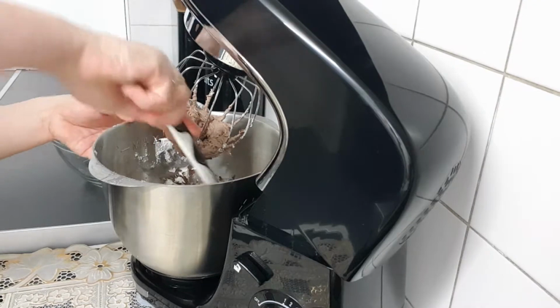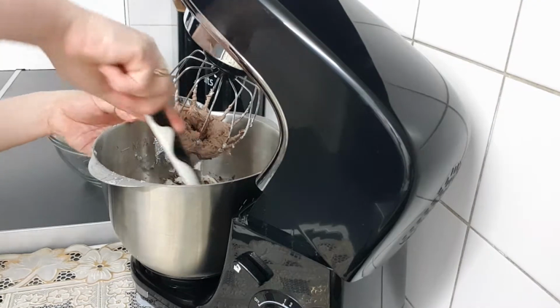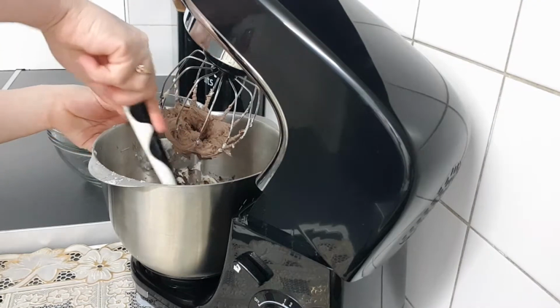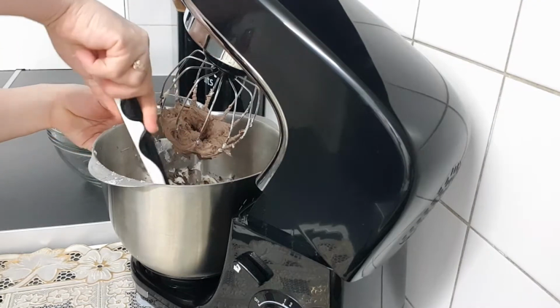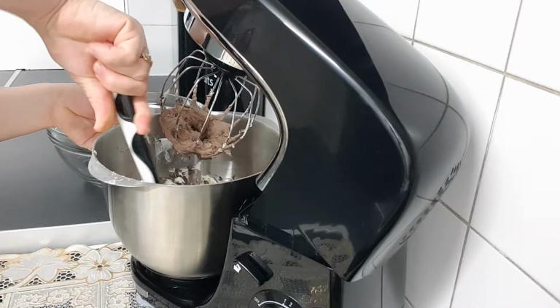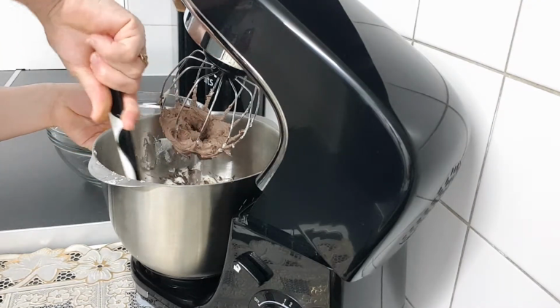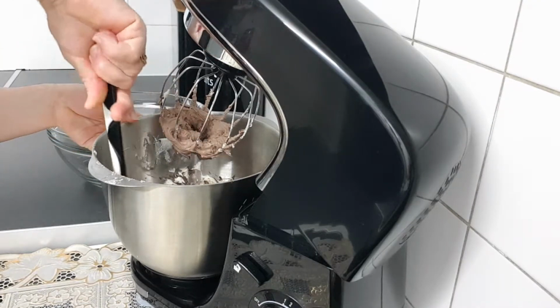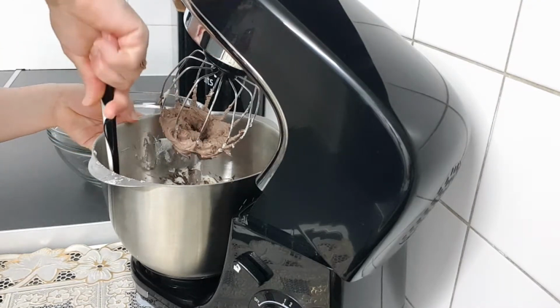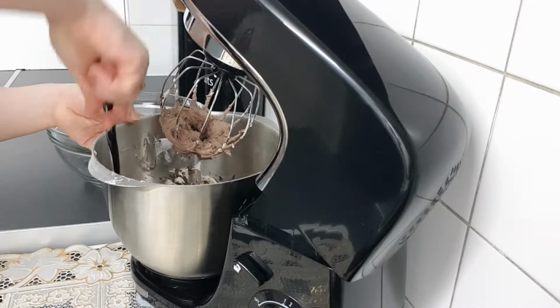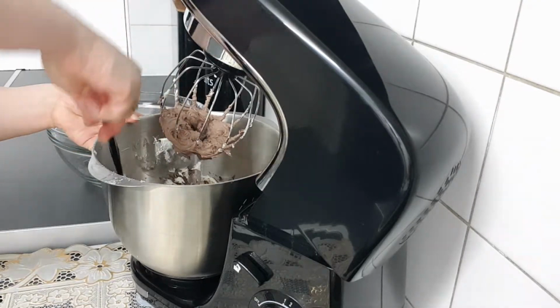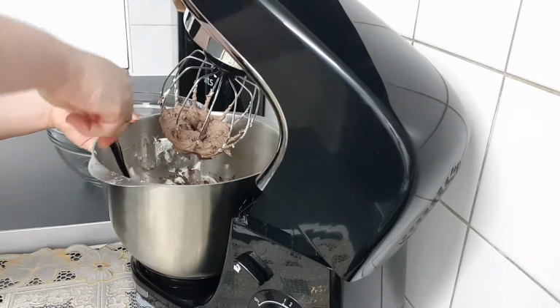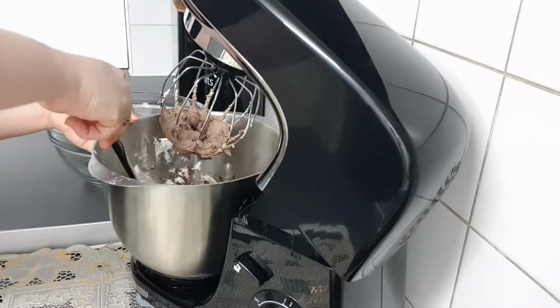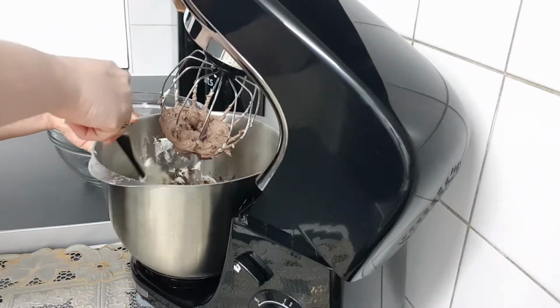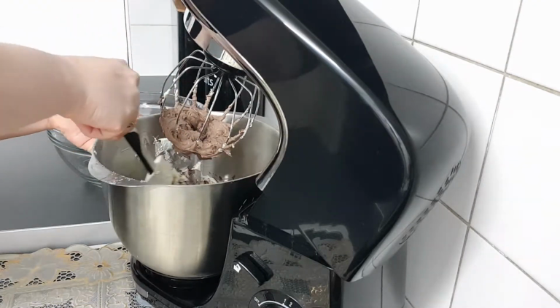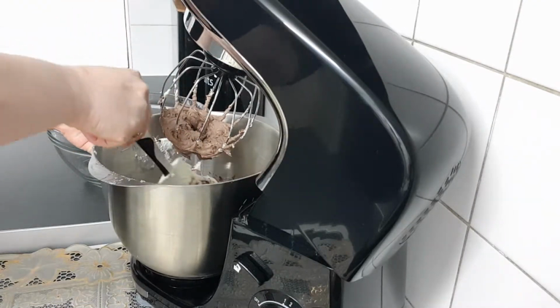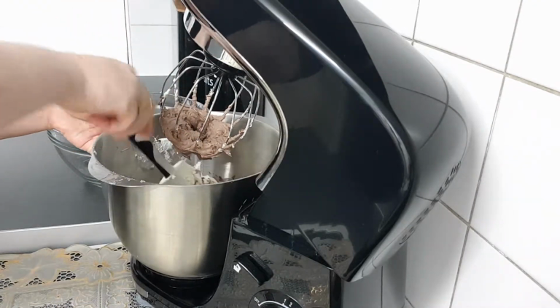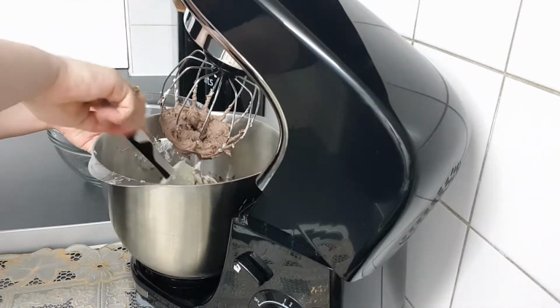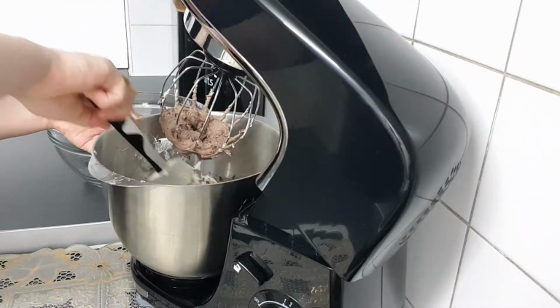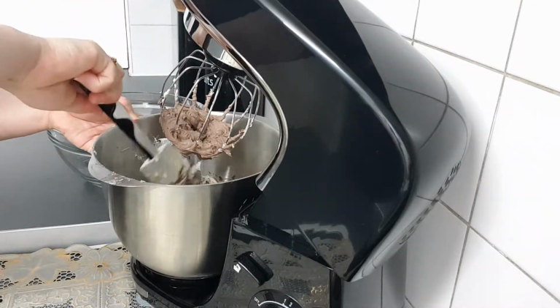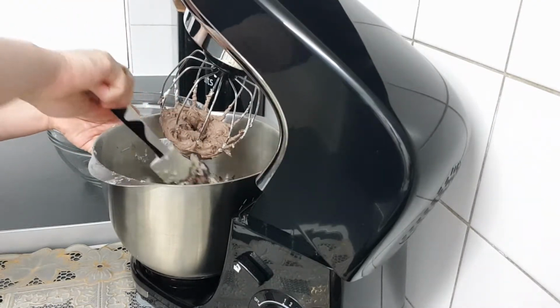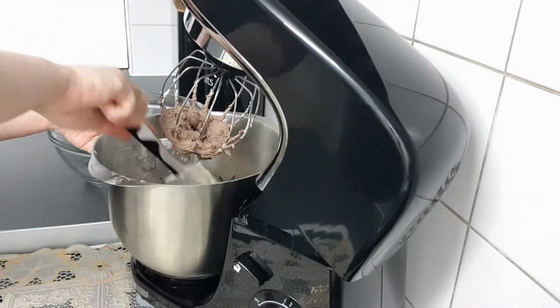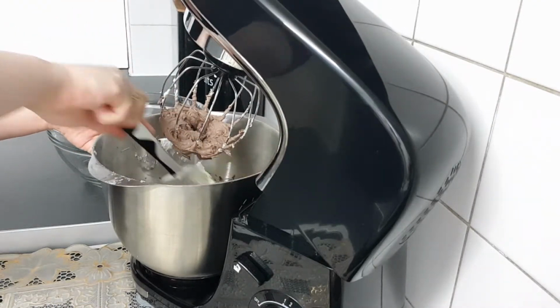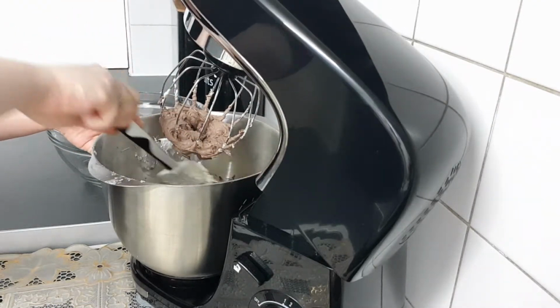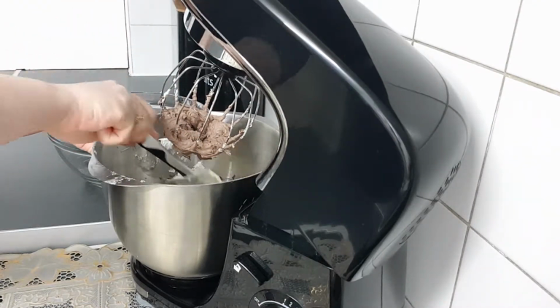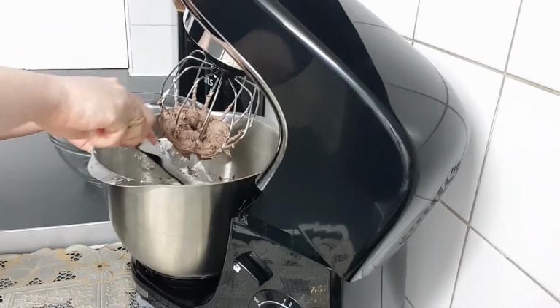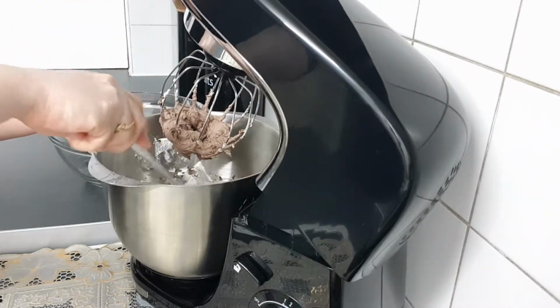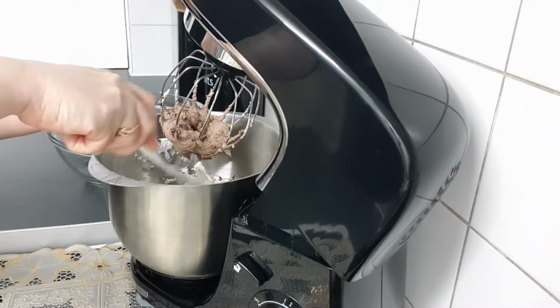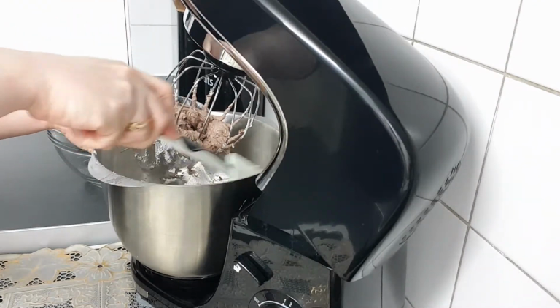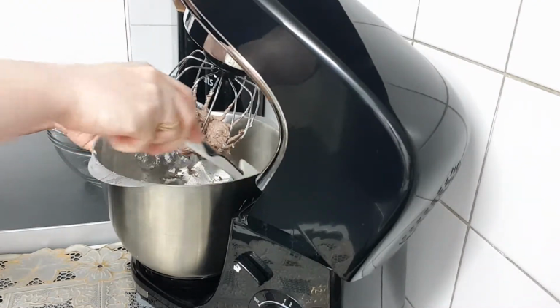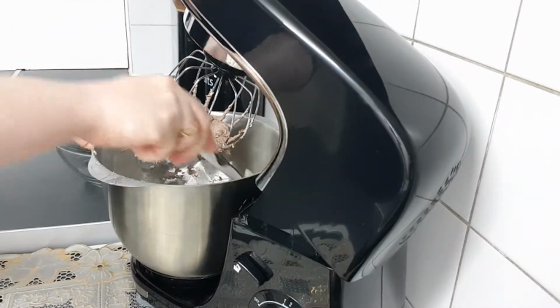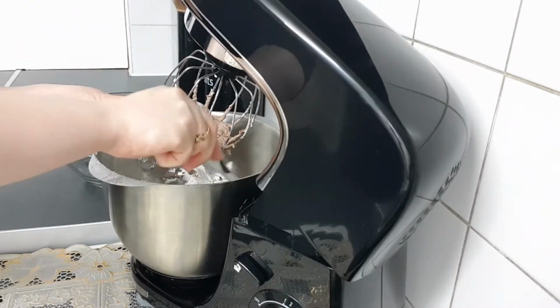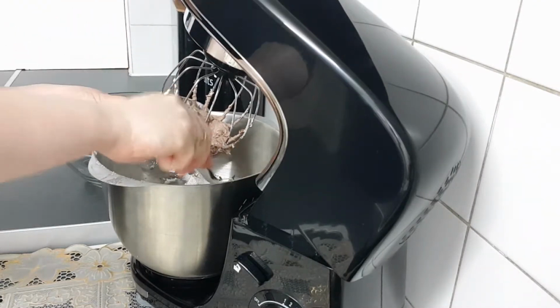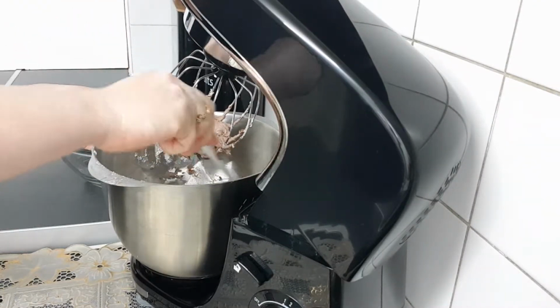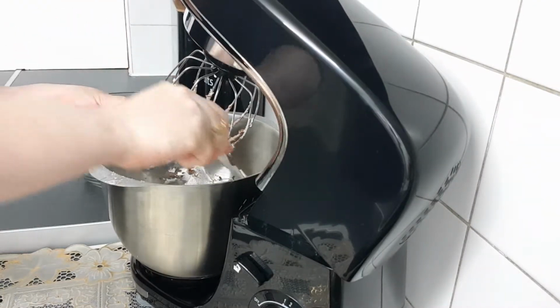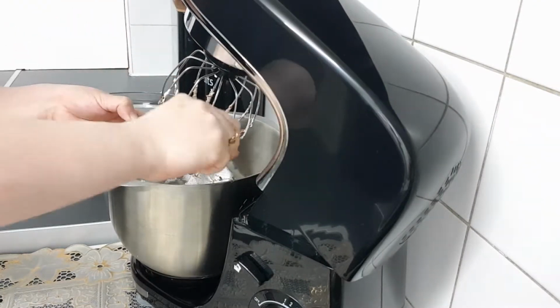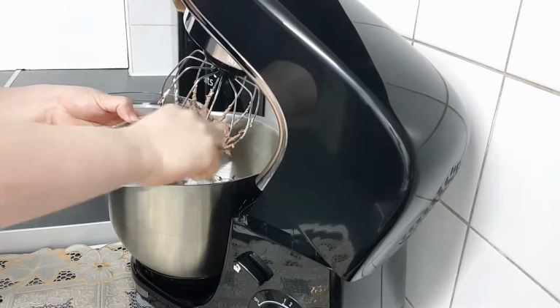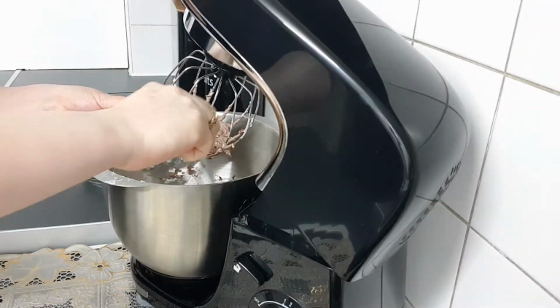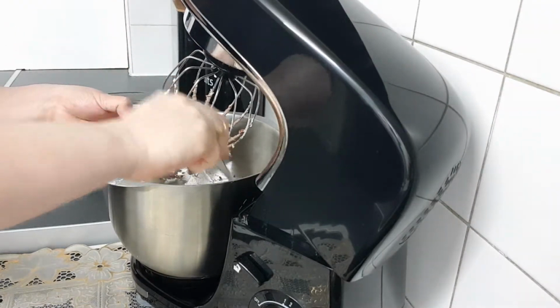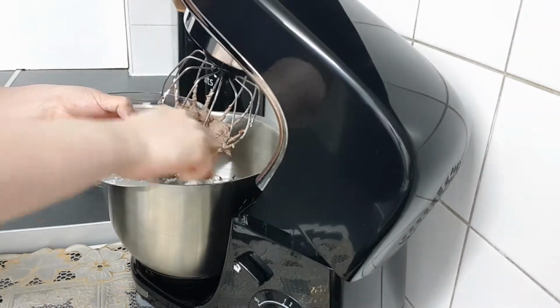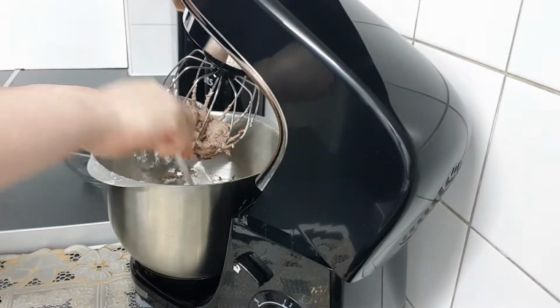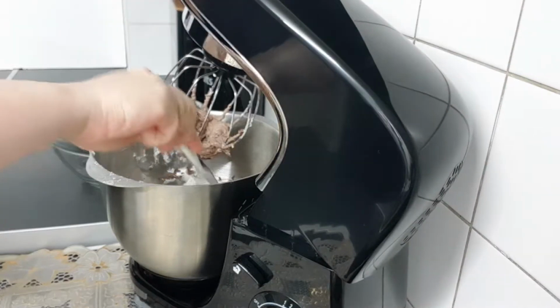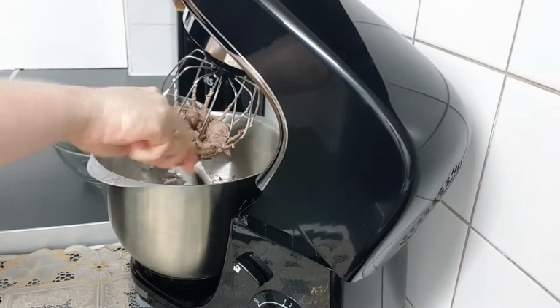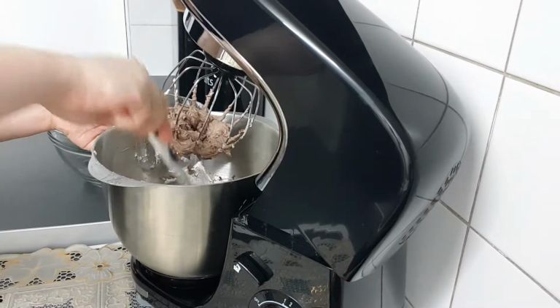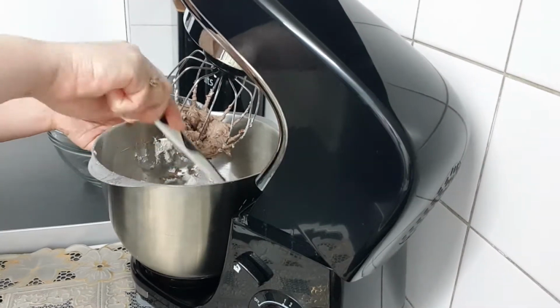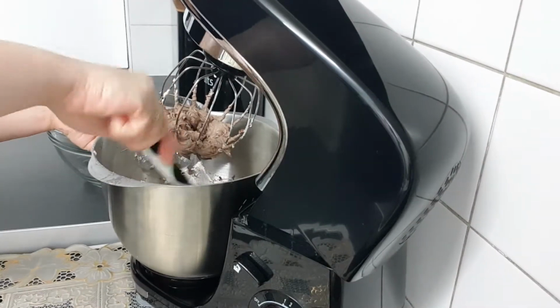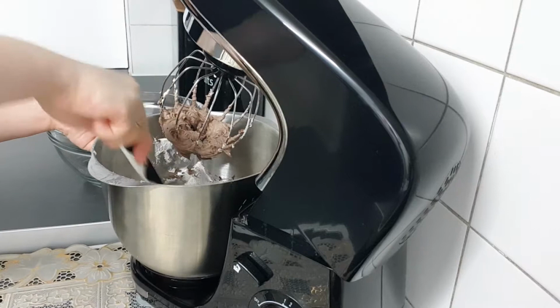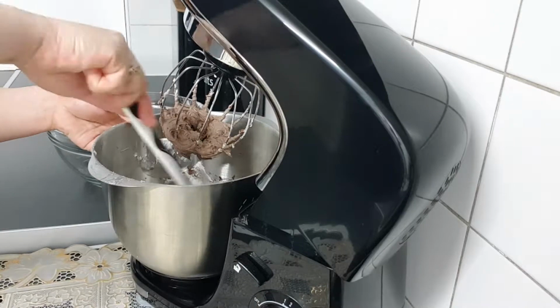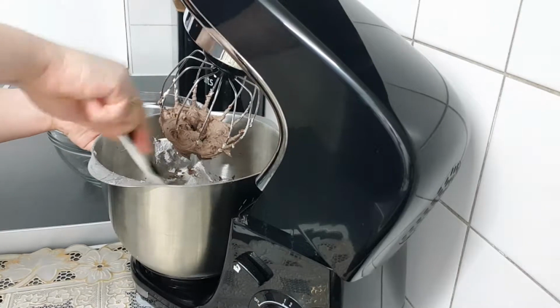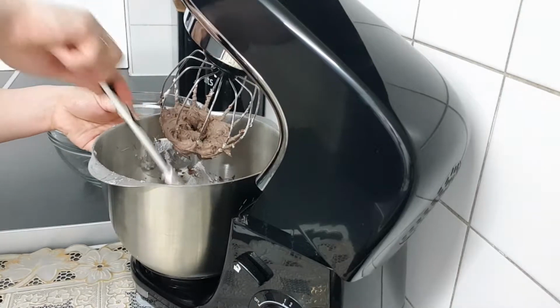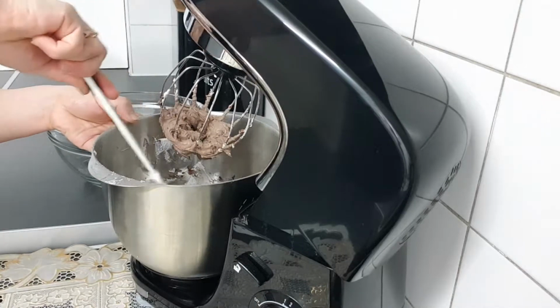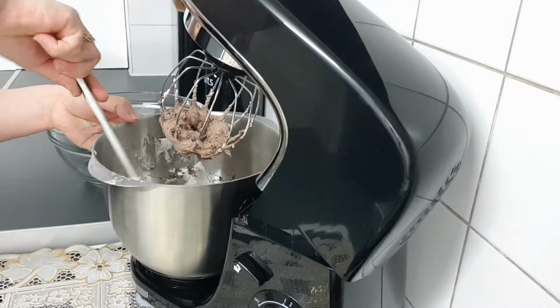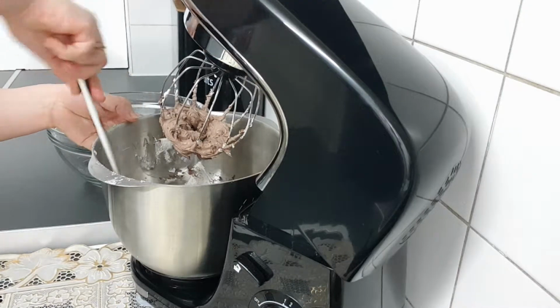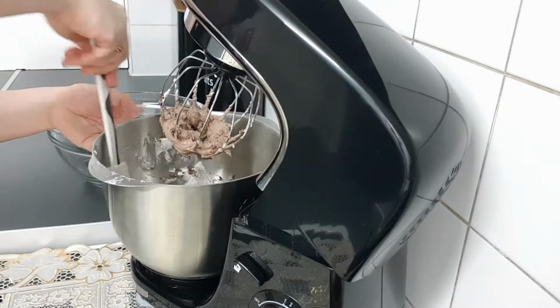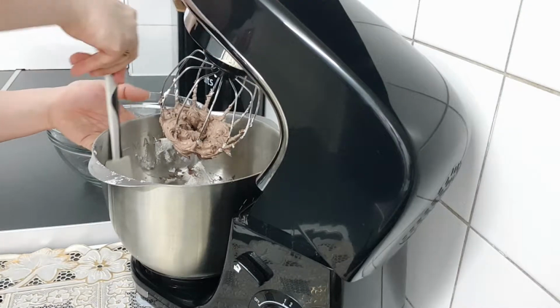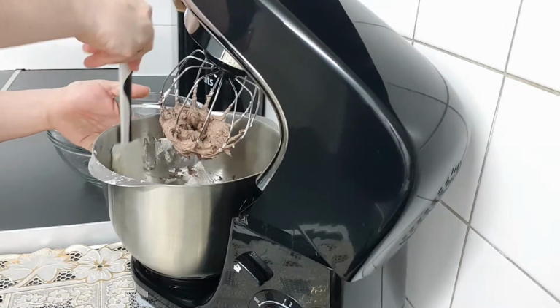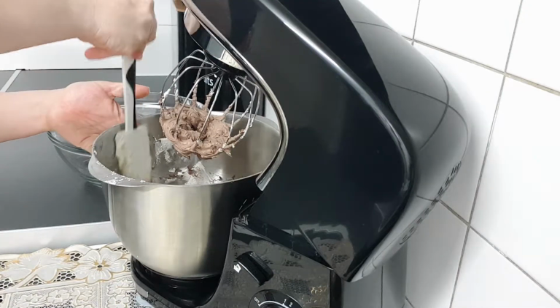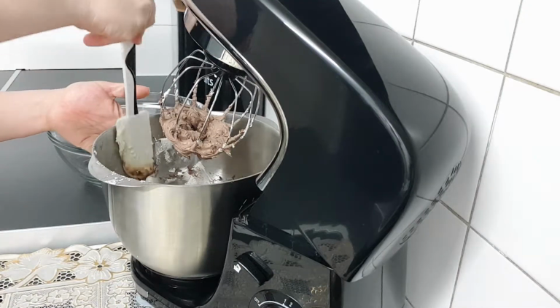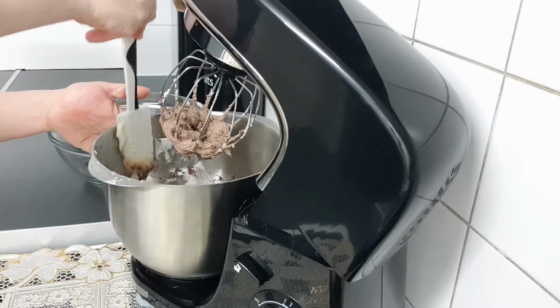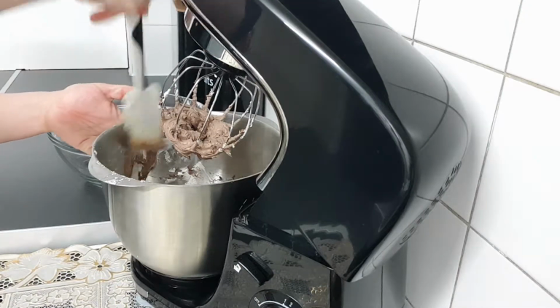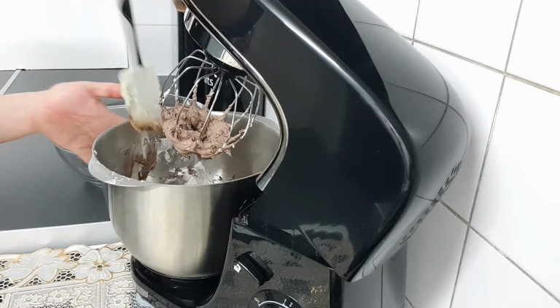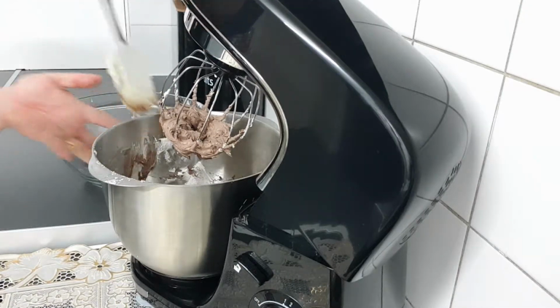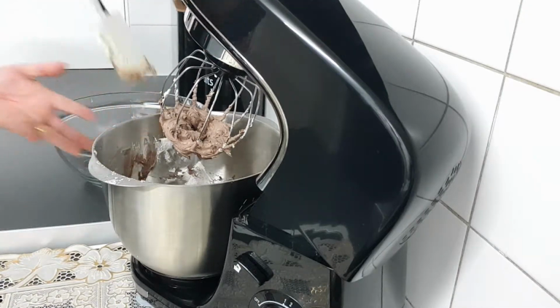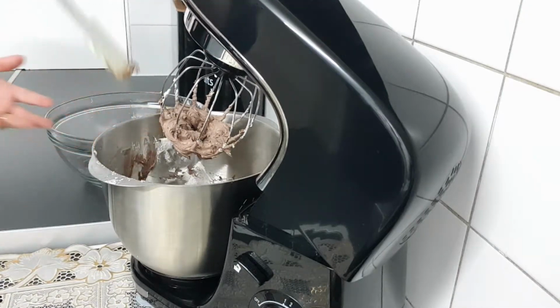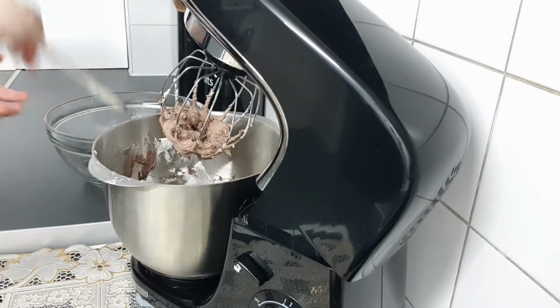I'll put it in the middle of the pan. I'll put the pan into the pan. We'll put it in the pan.